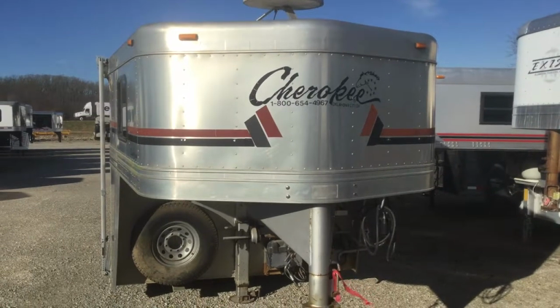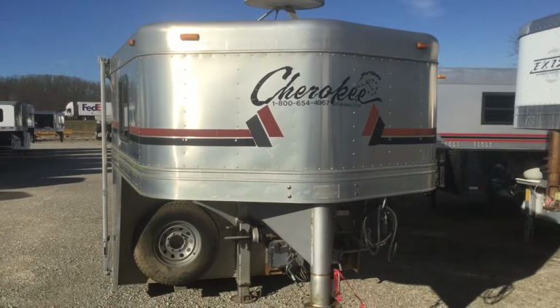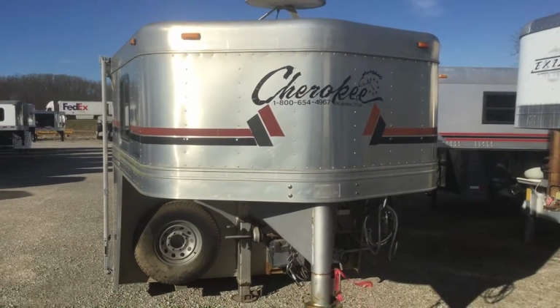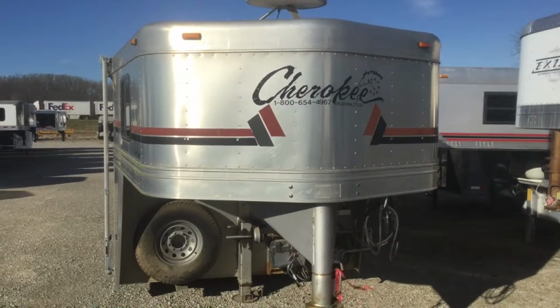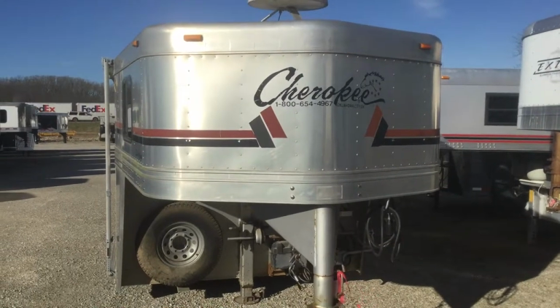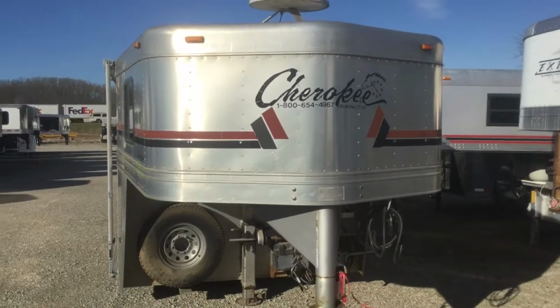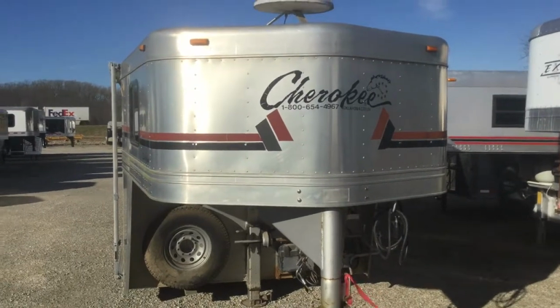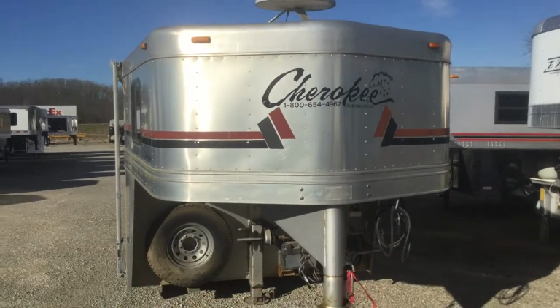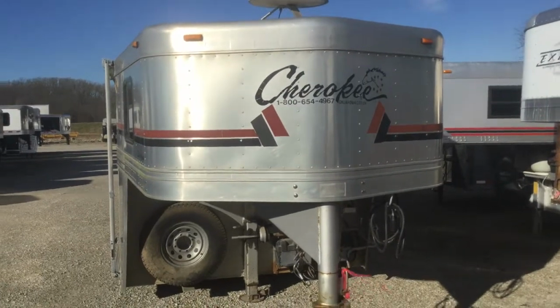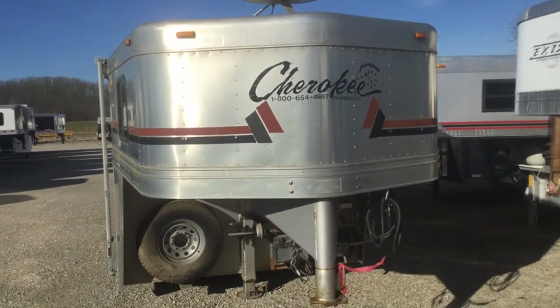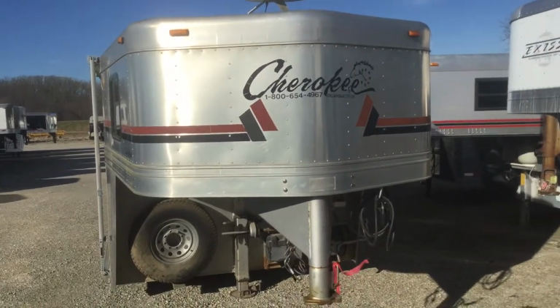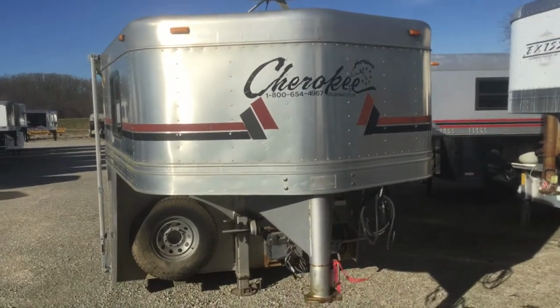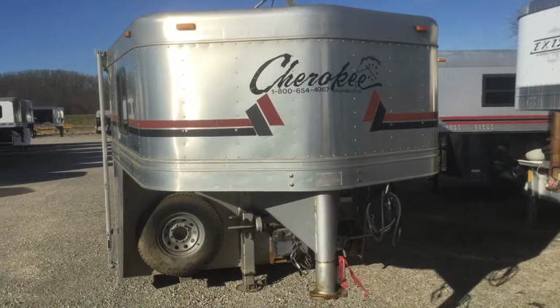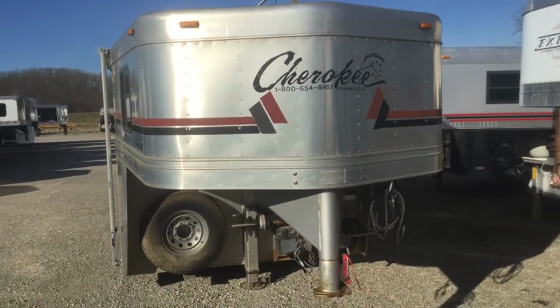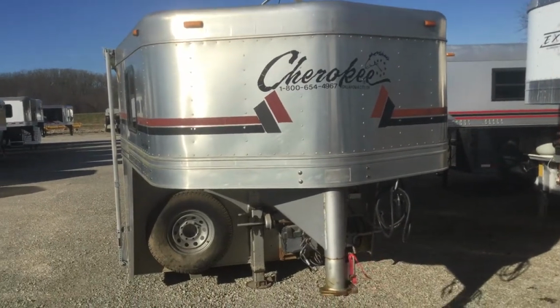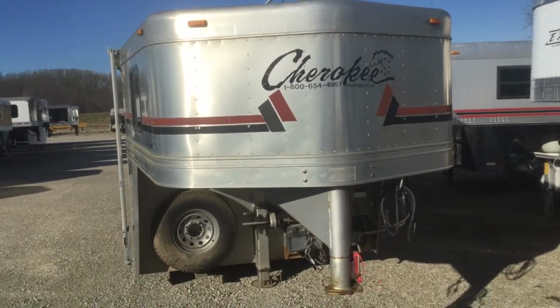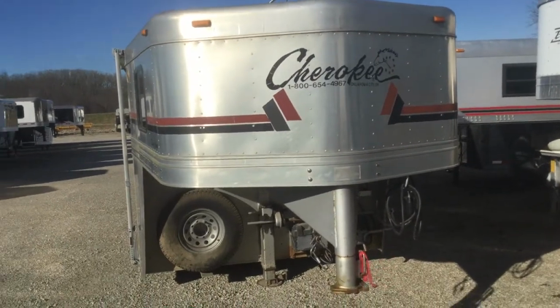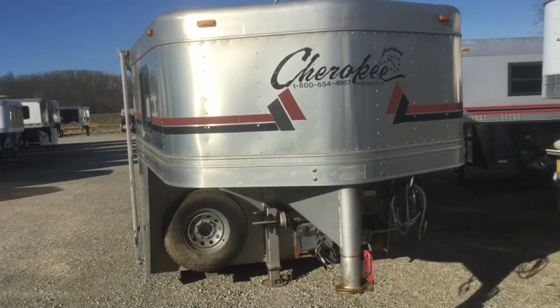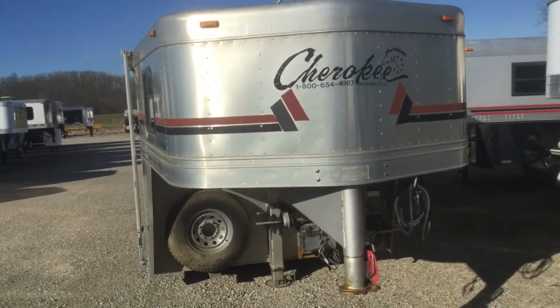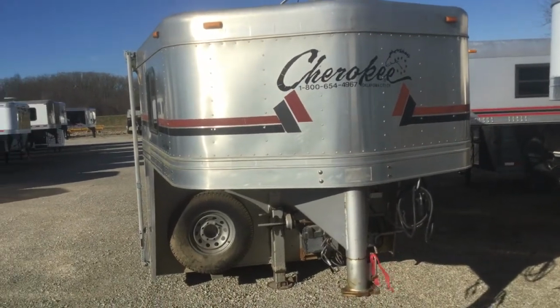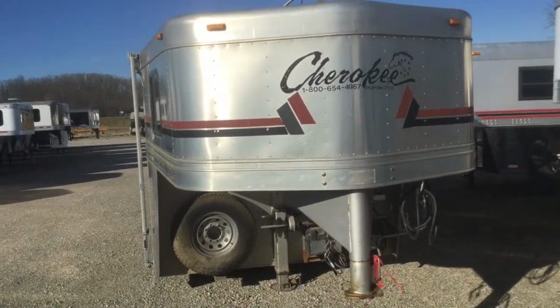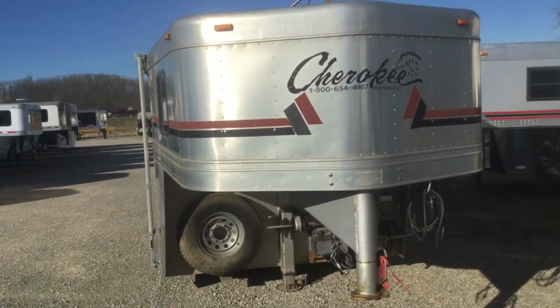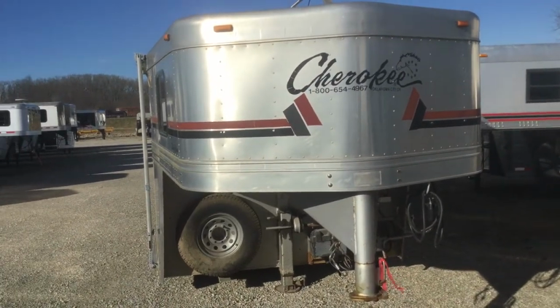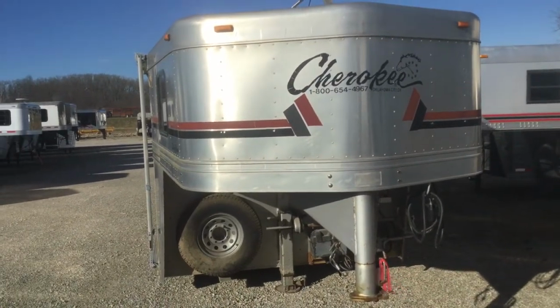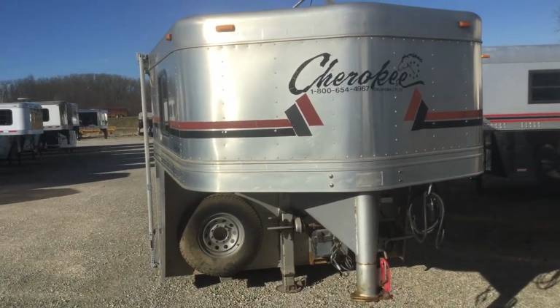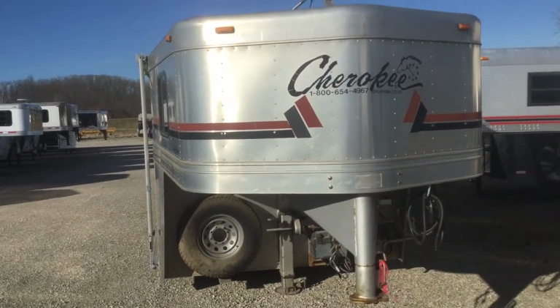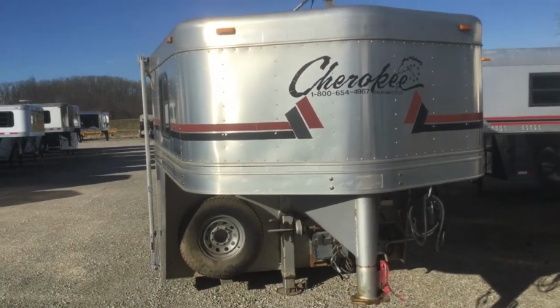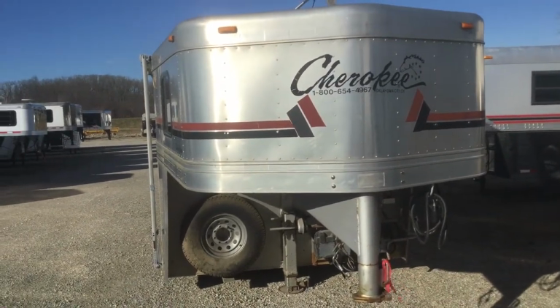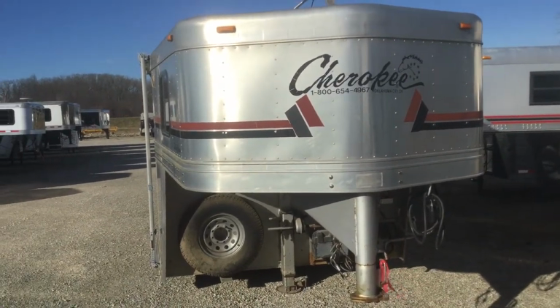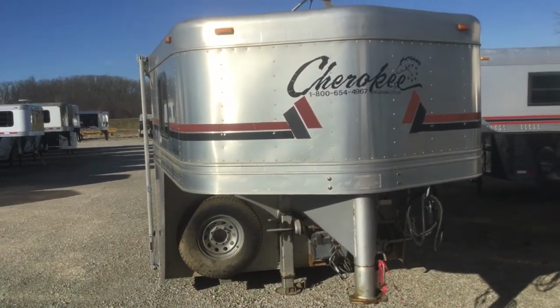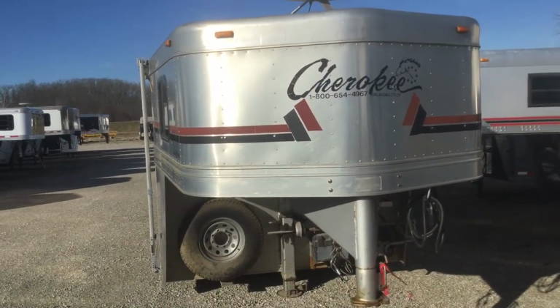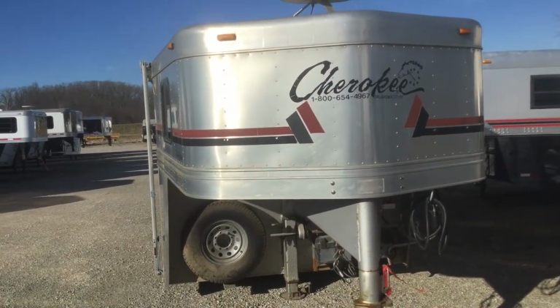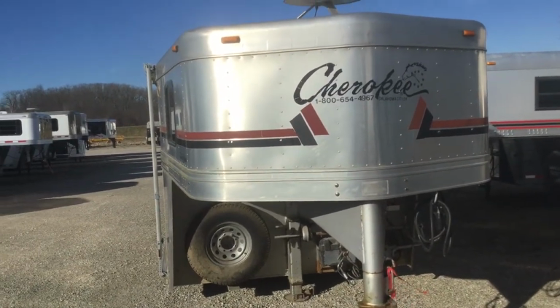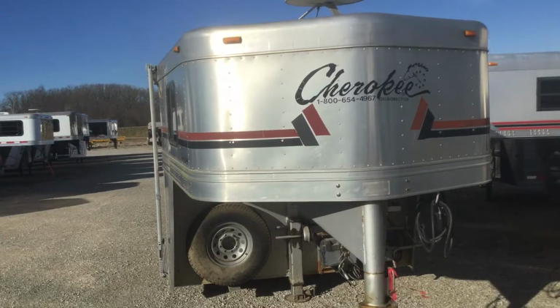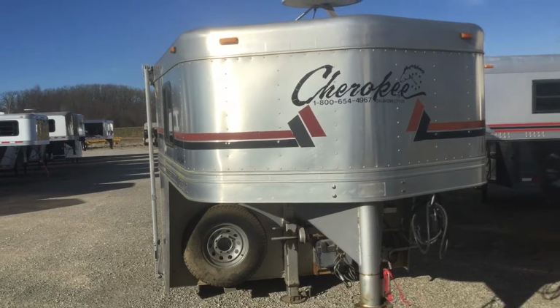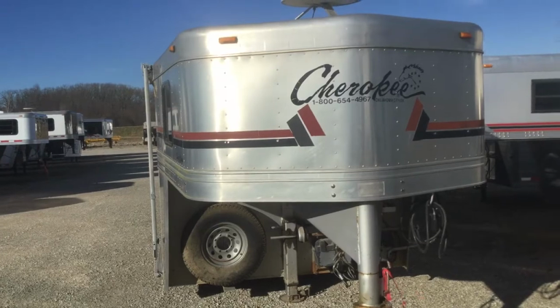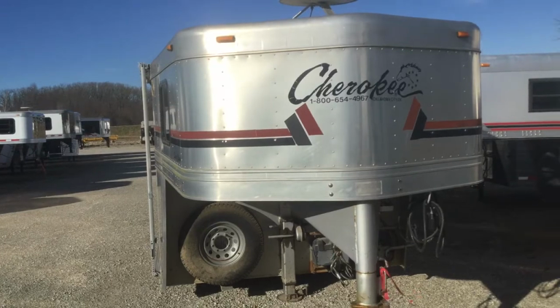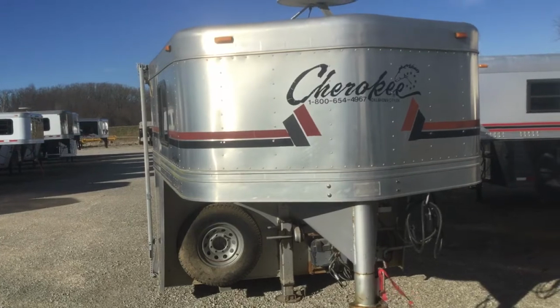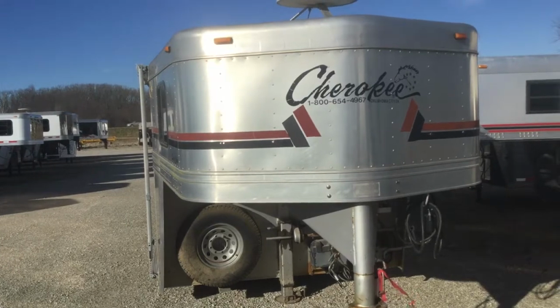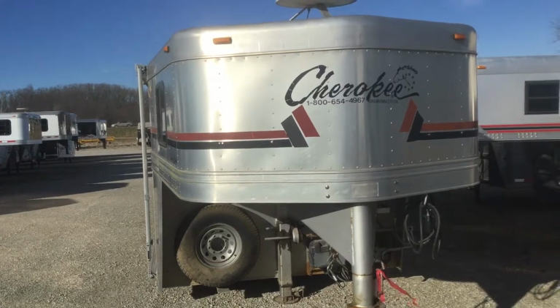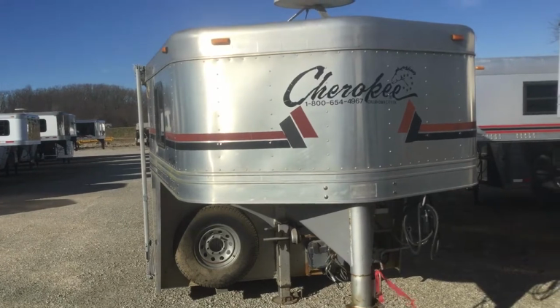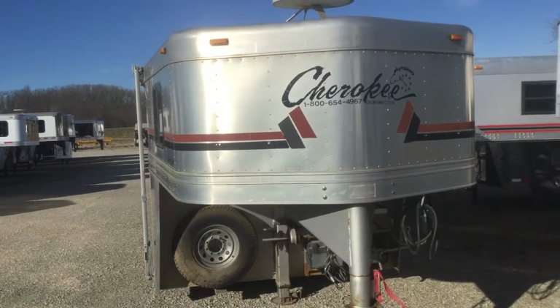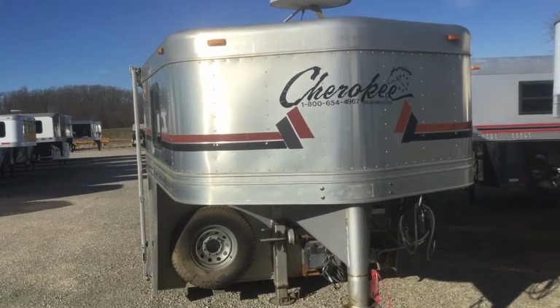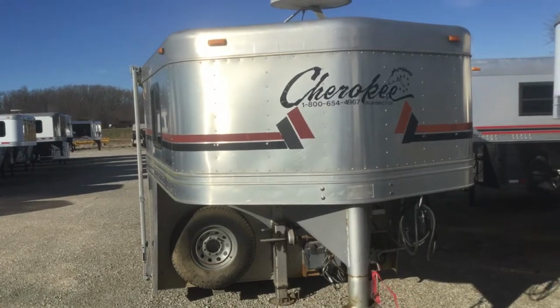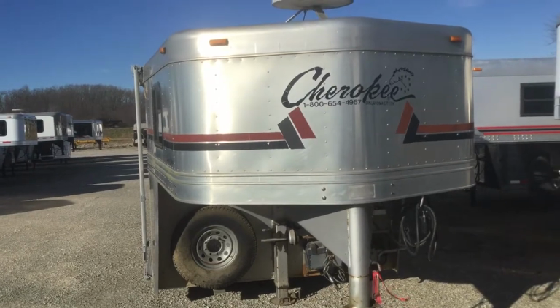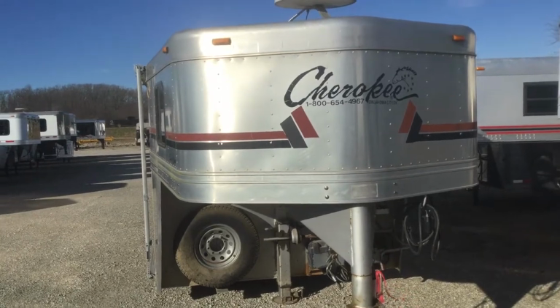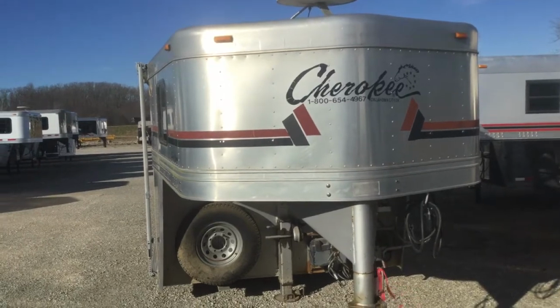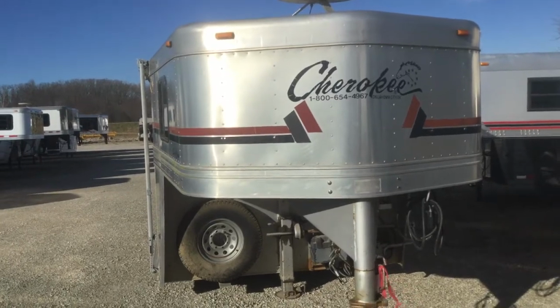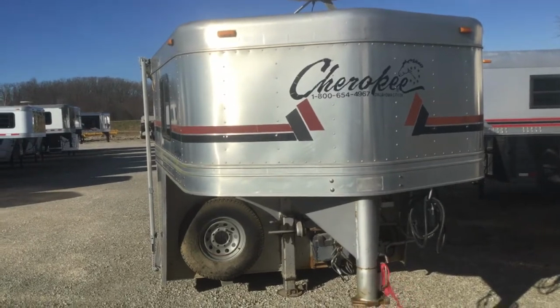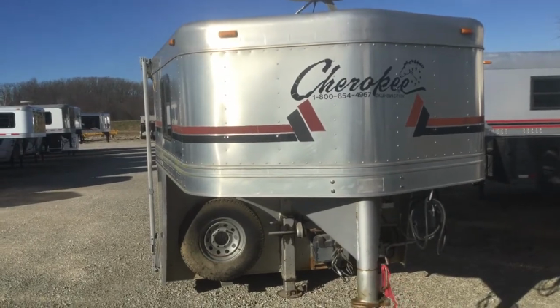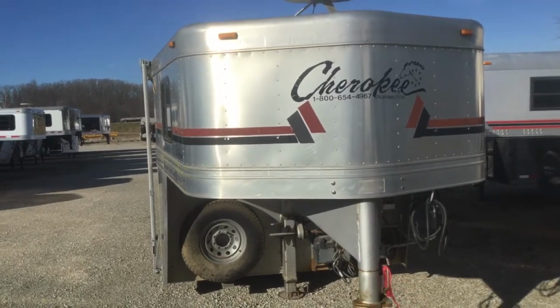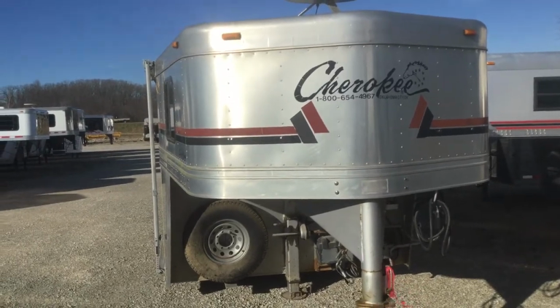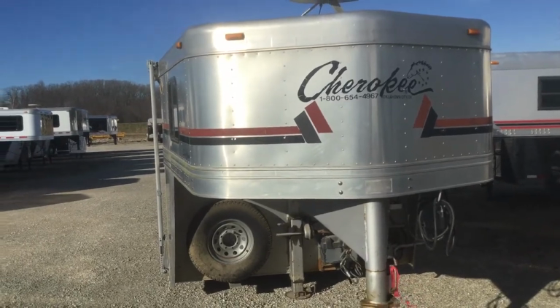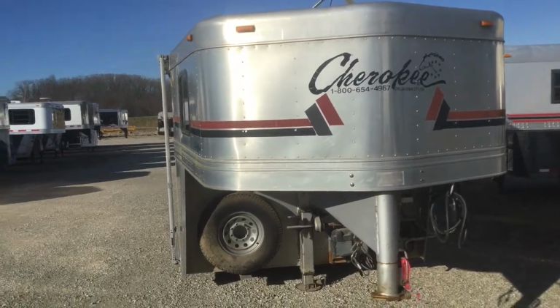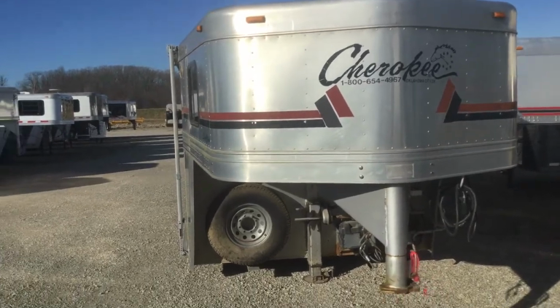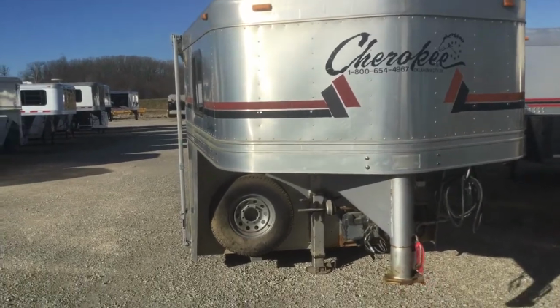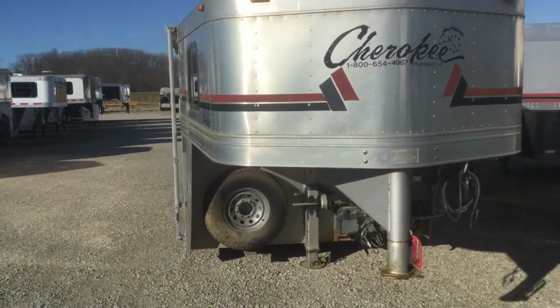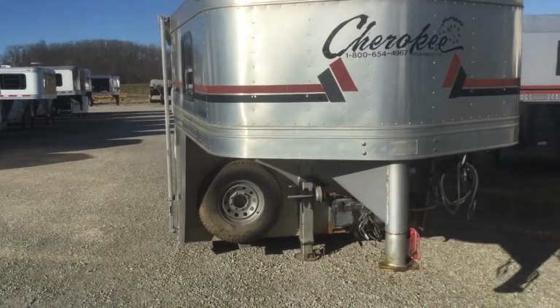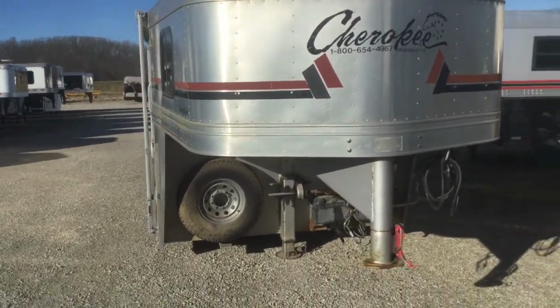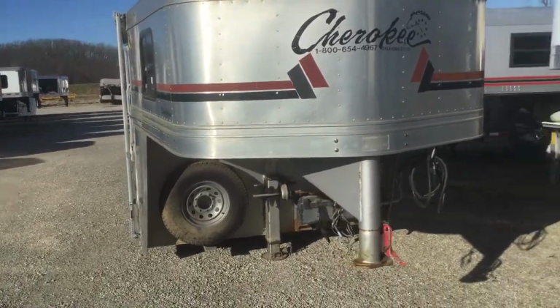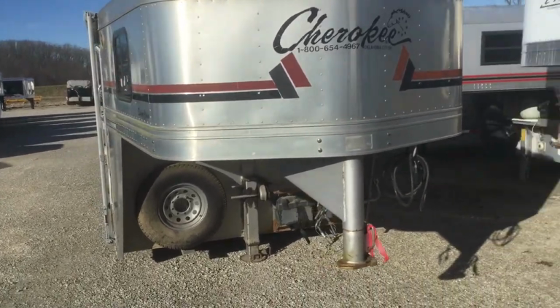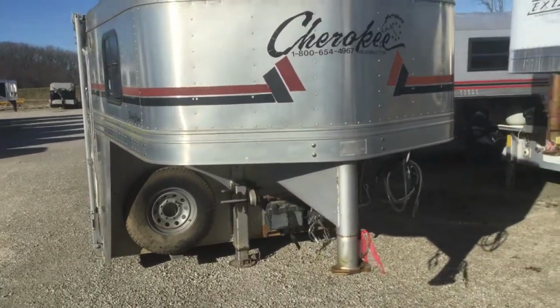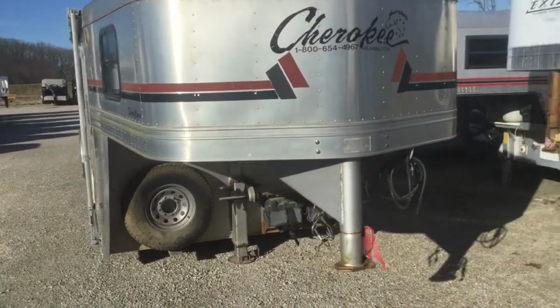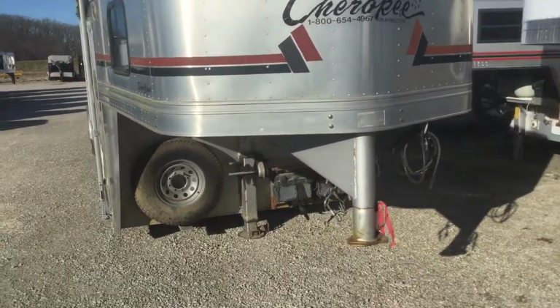Good afternoon folks. What we're looking at here this afternoon is a 2004 Cherokee 4 horse LQ.